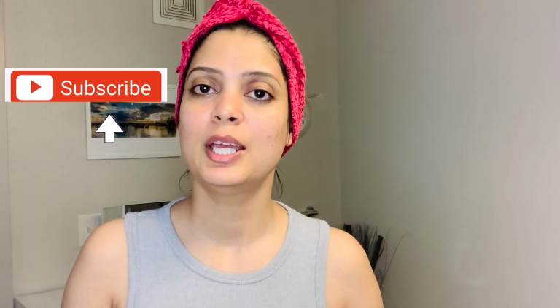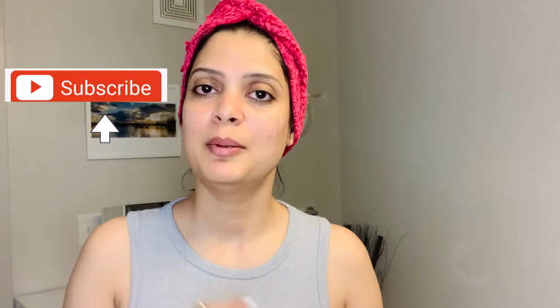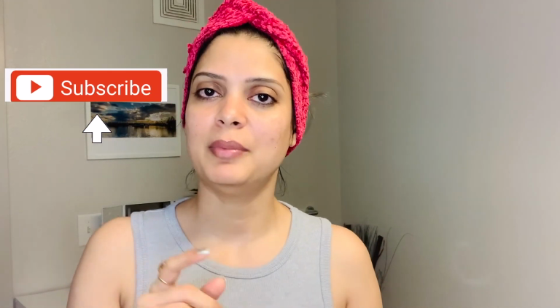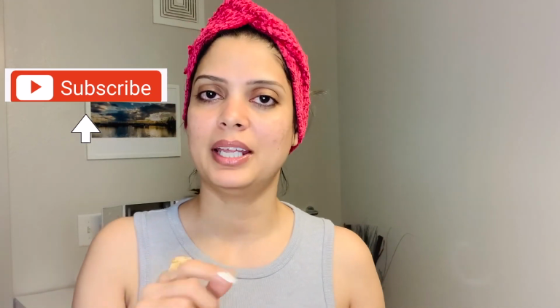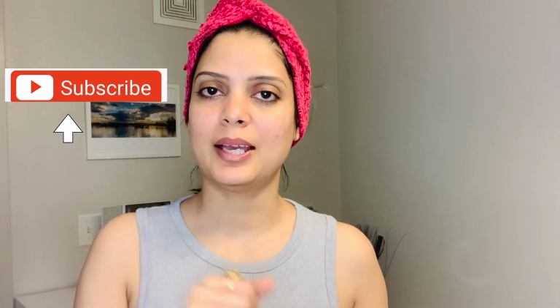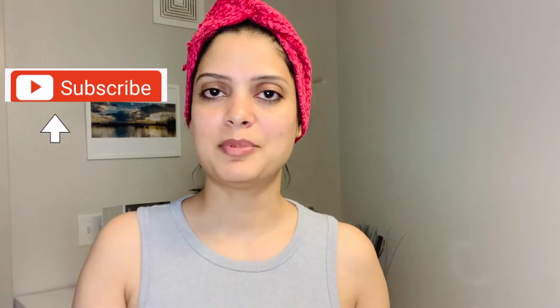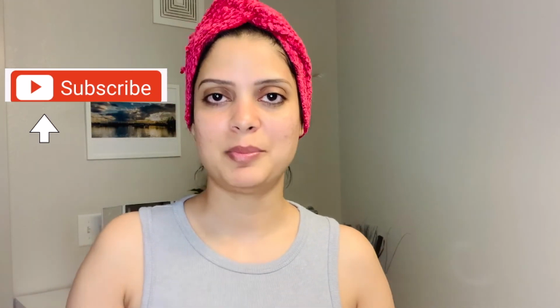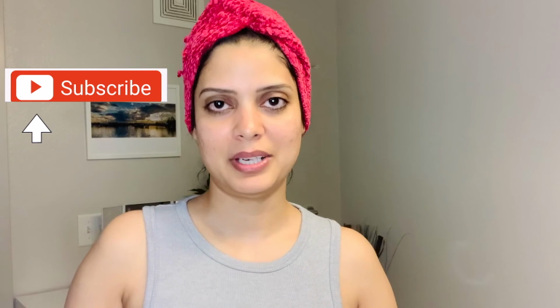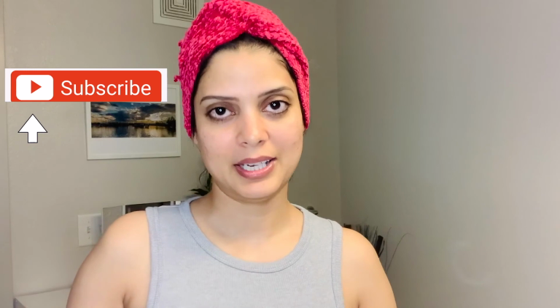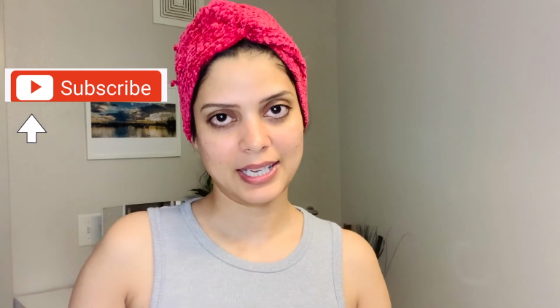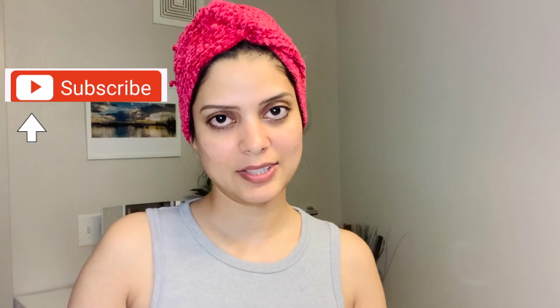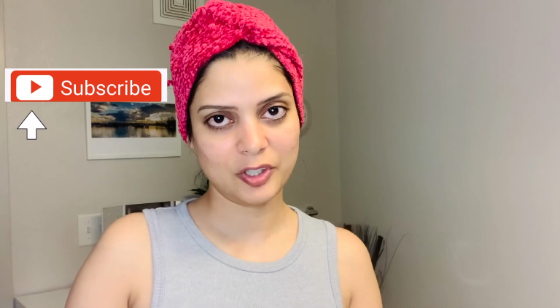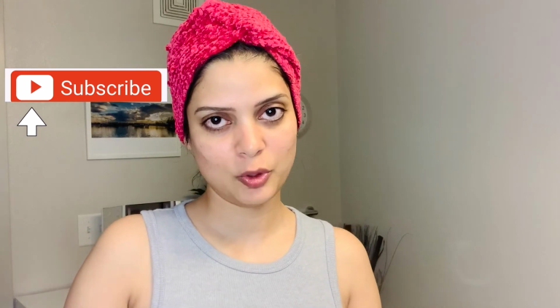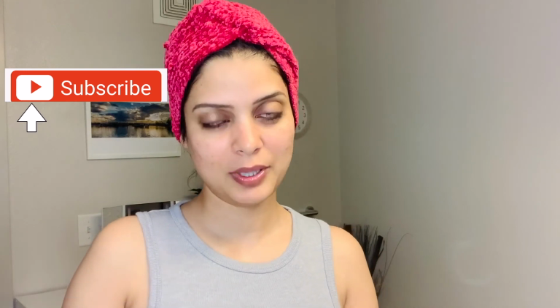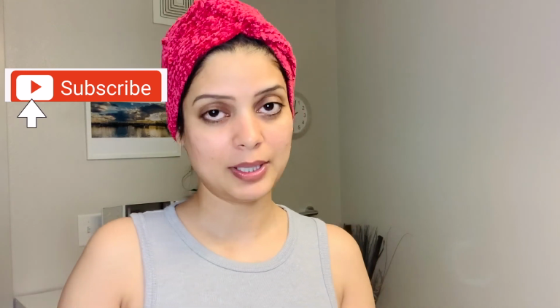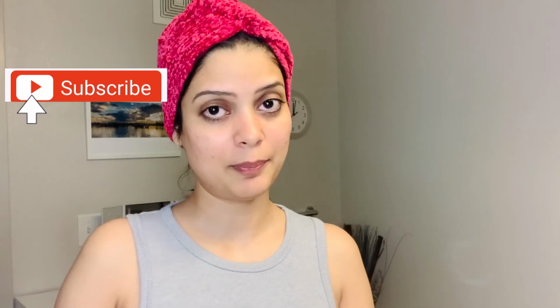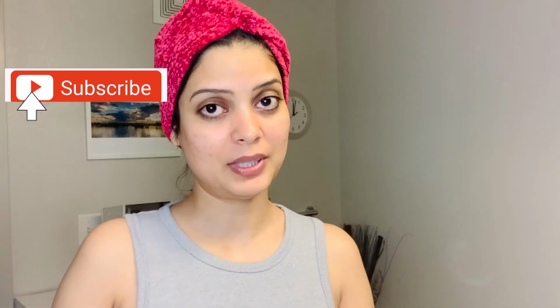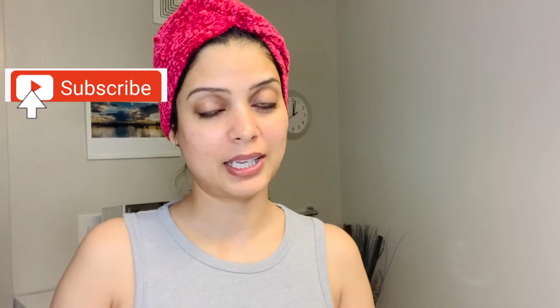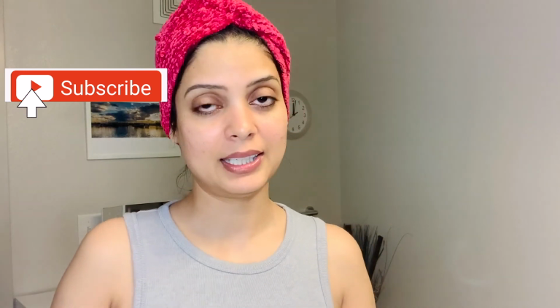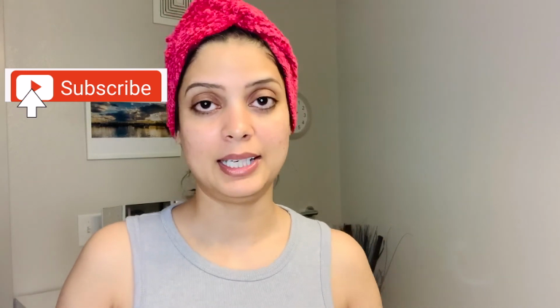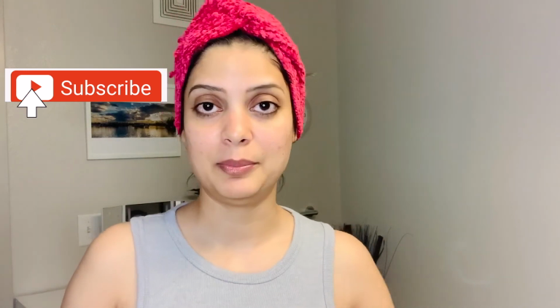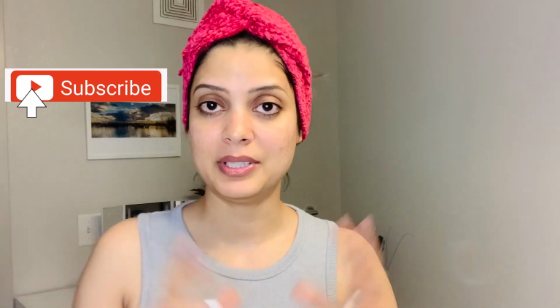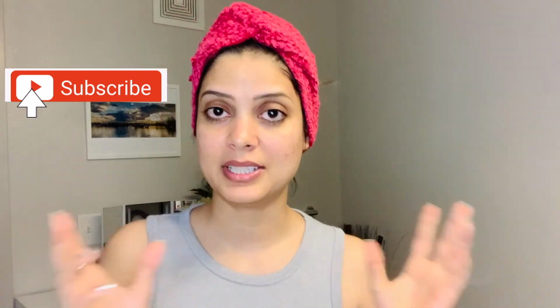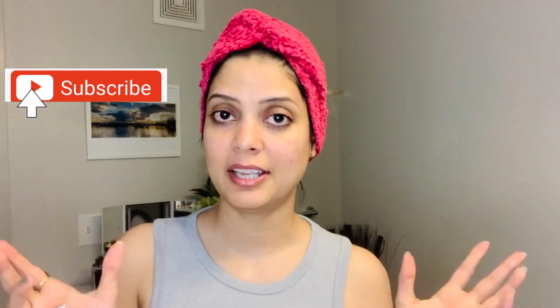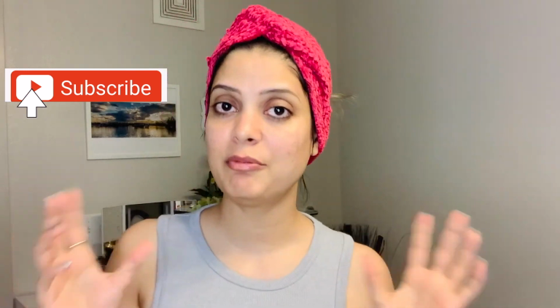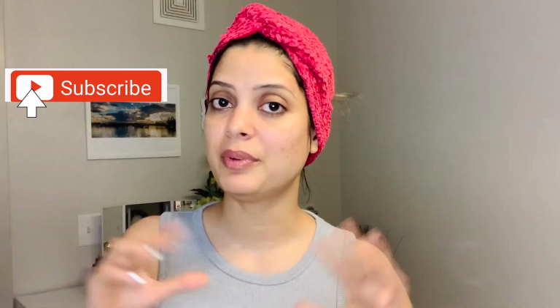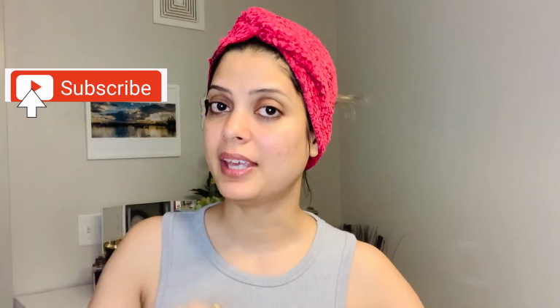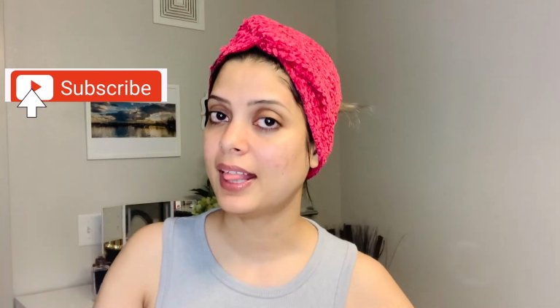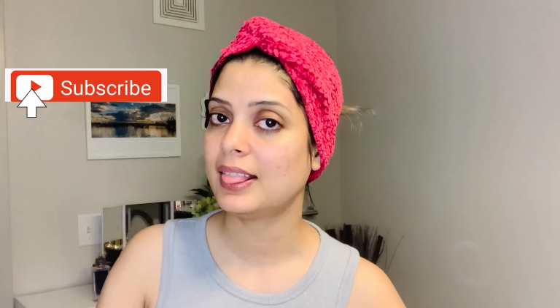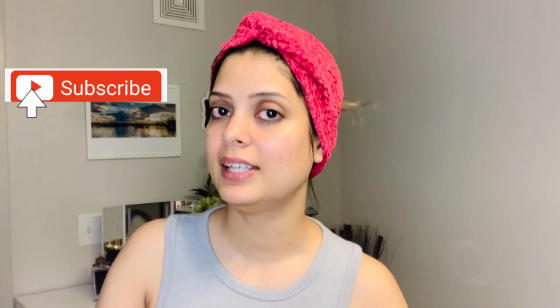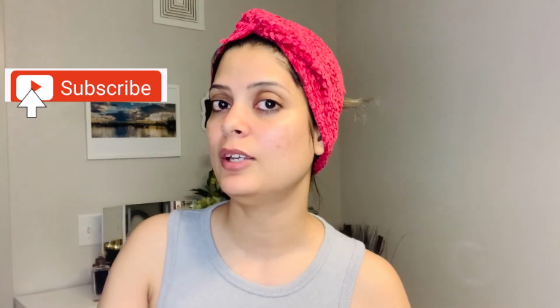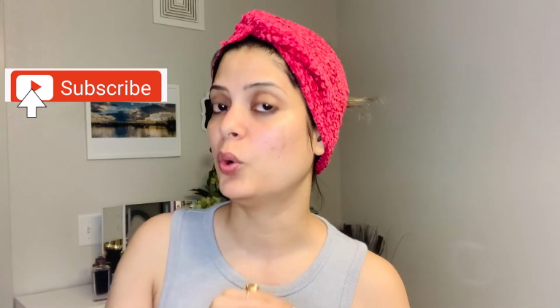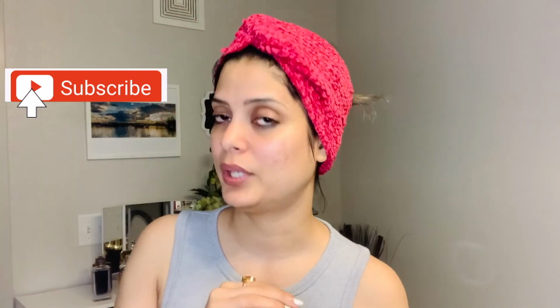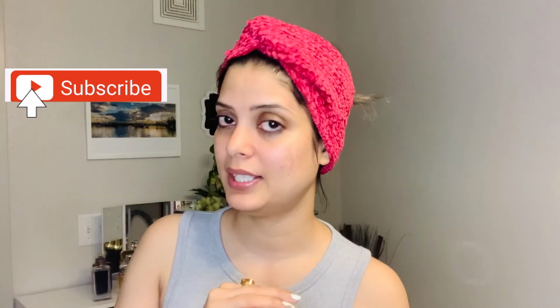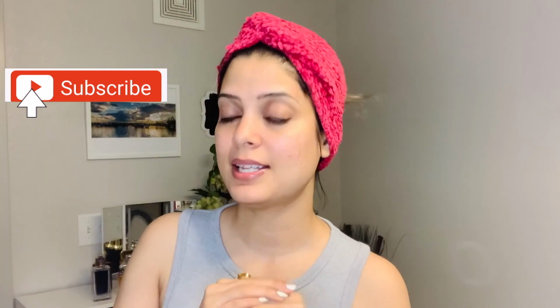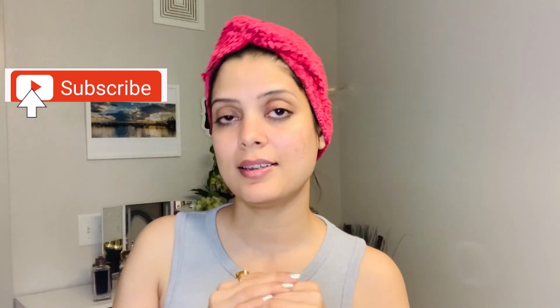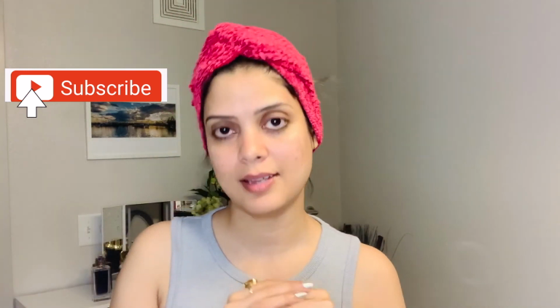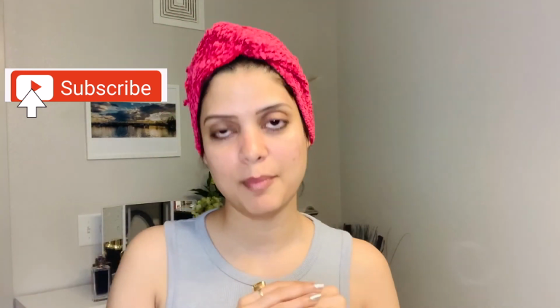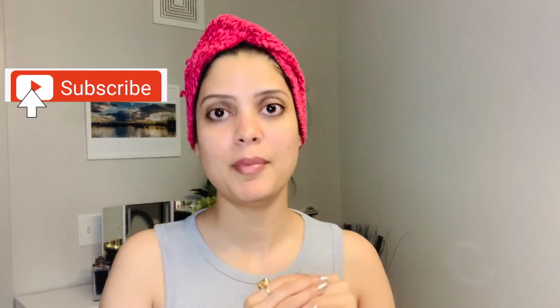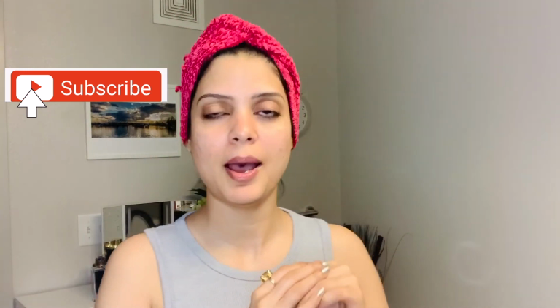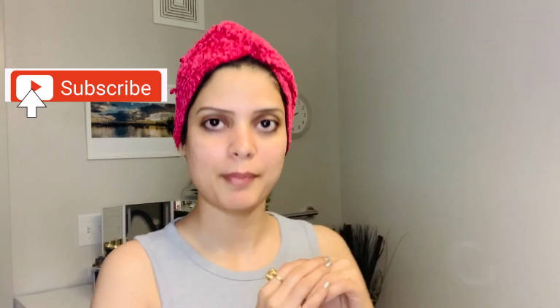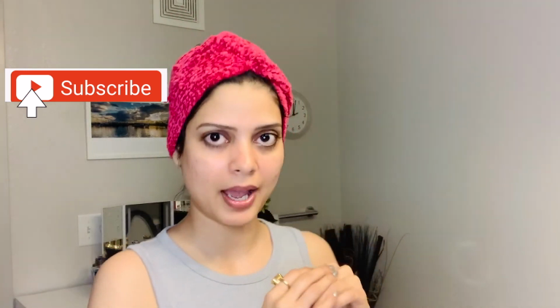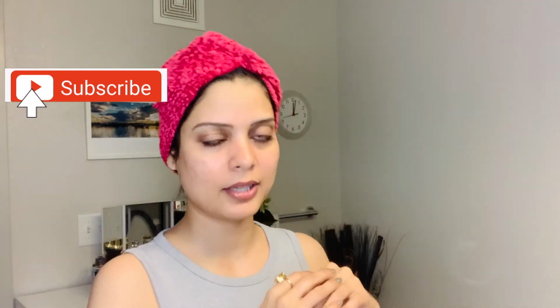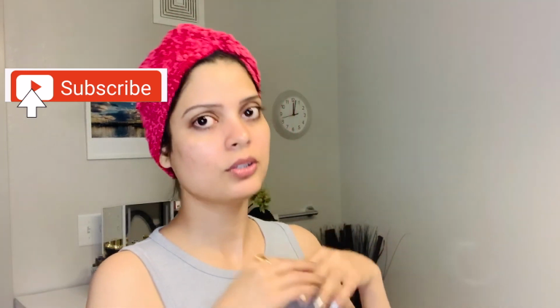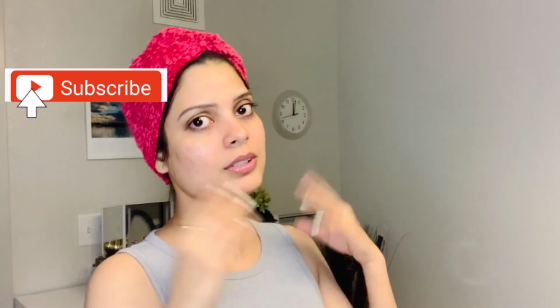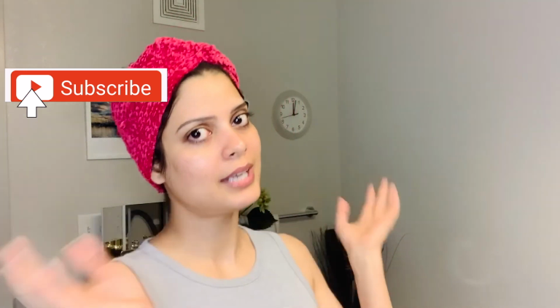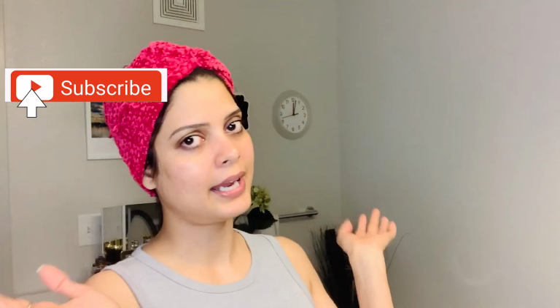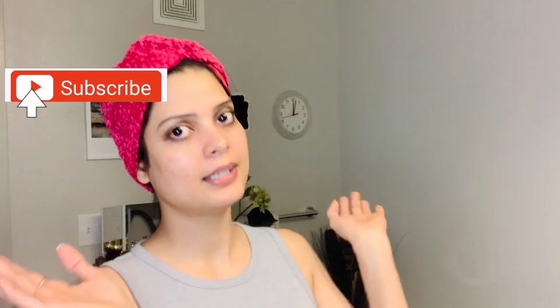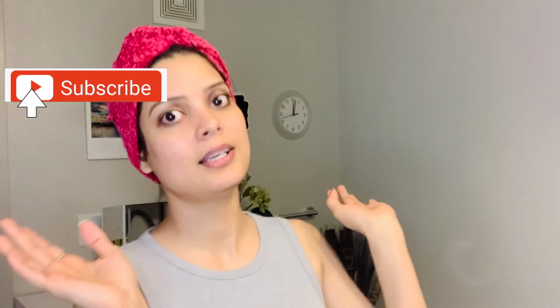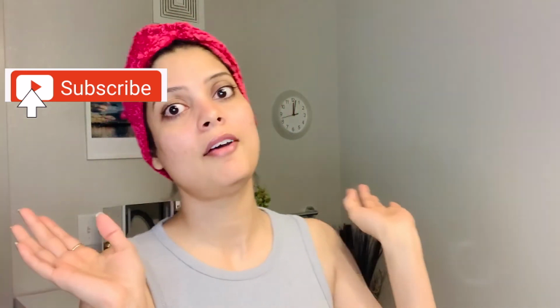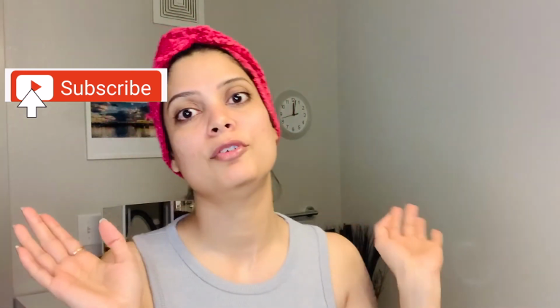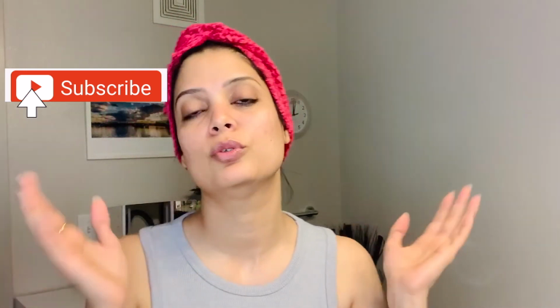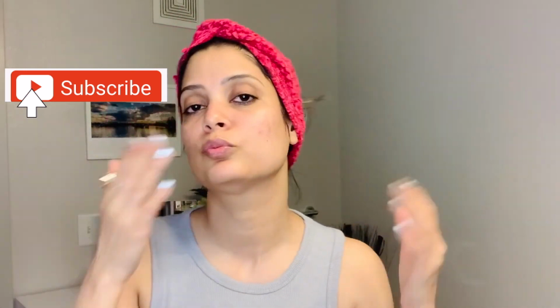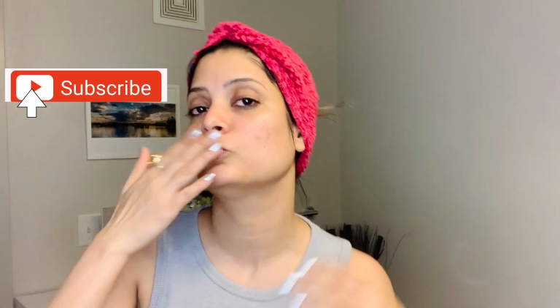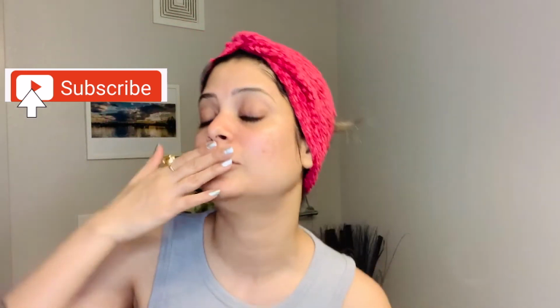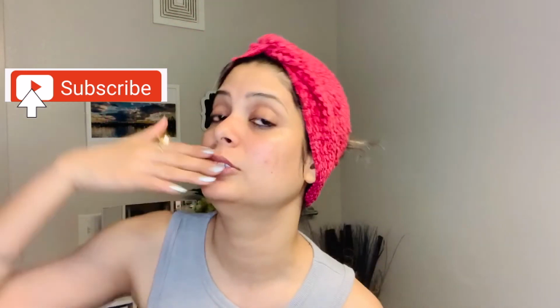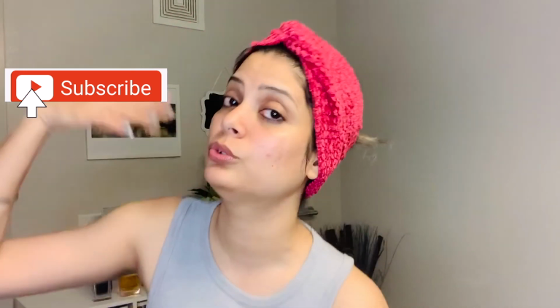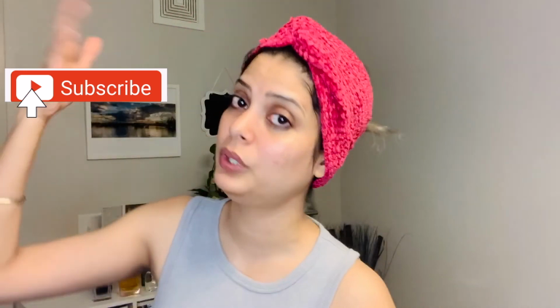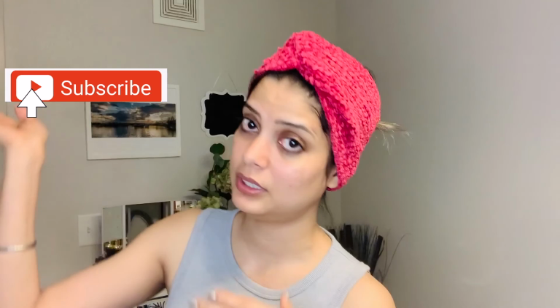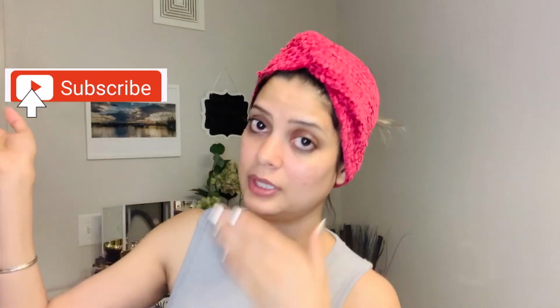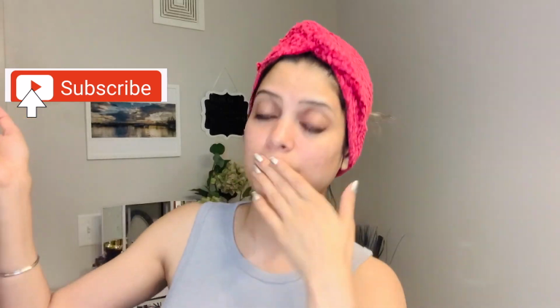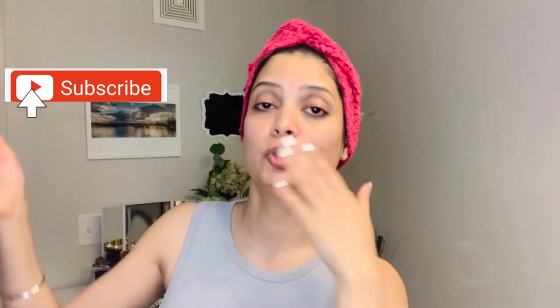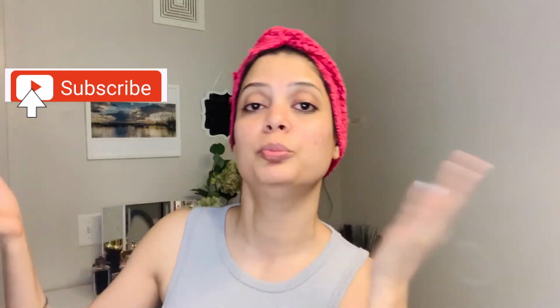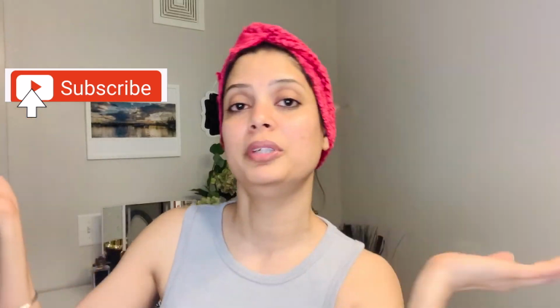We will see you in the next video. Until then, be healthy. Bye-bye. Good night. Love you!